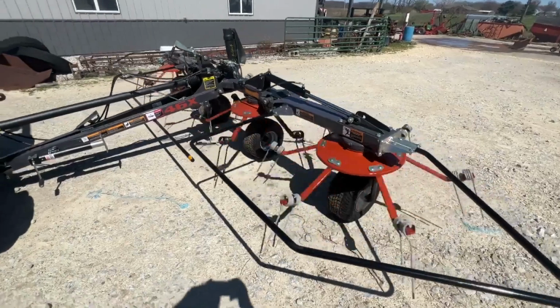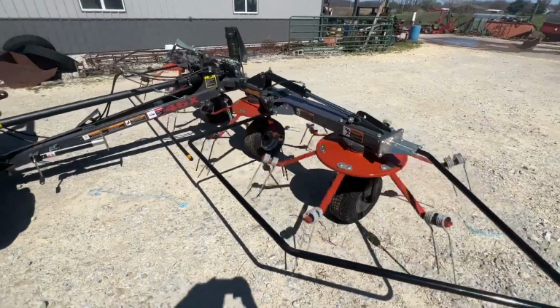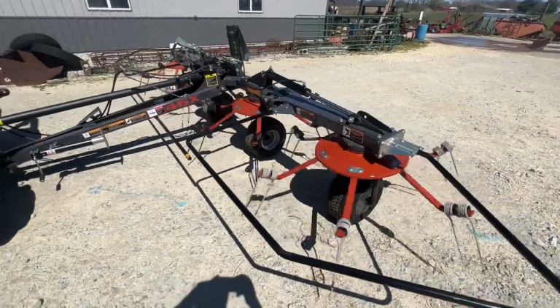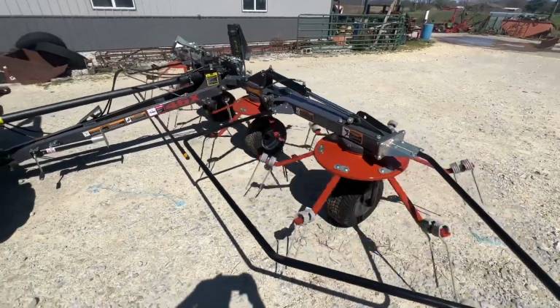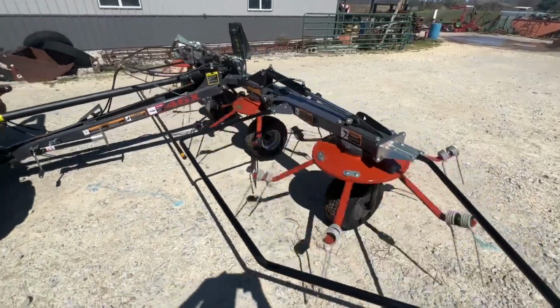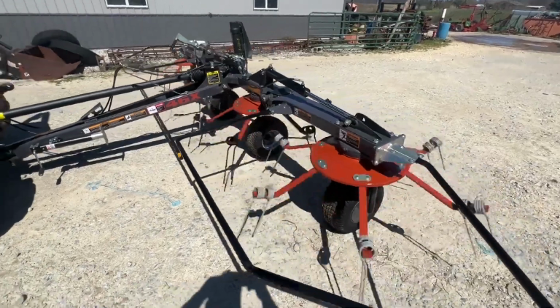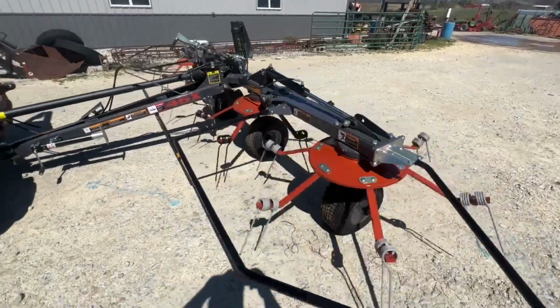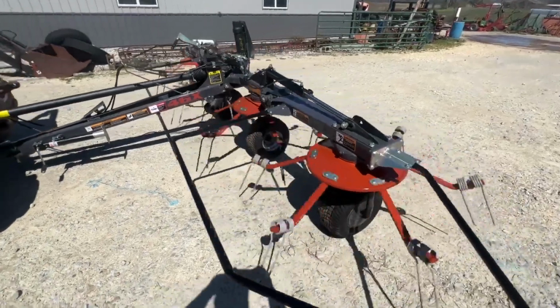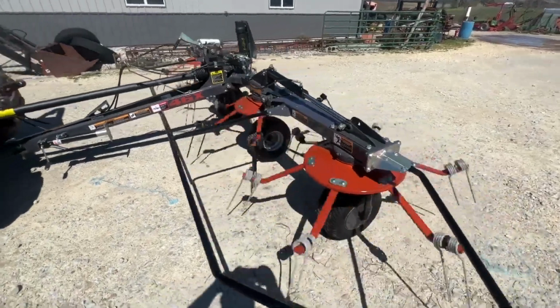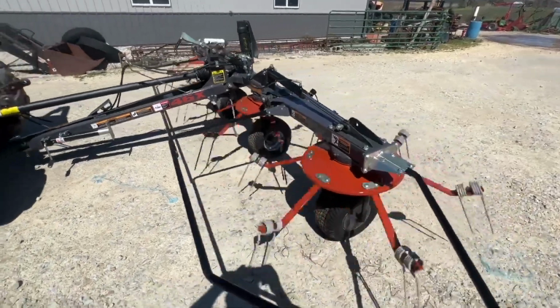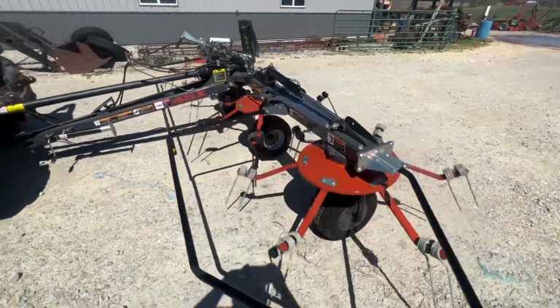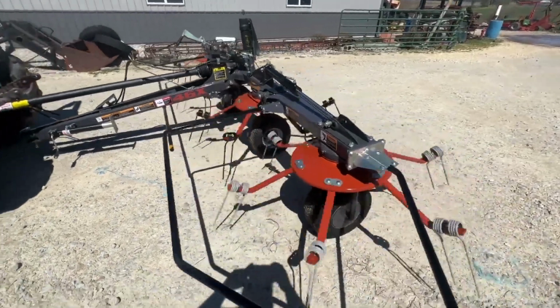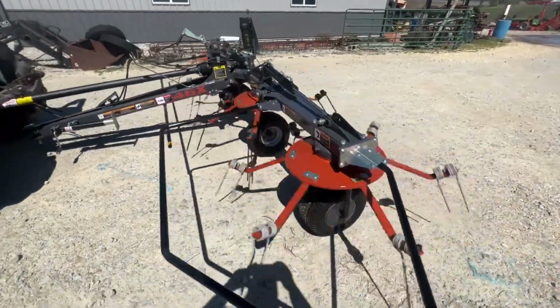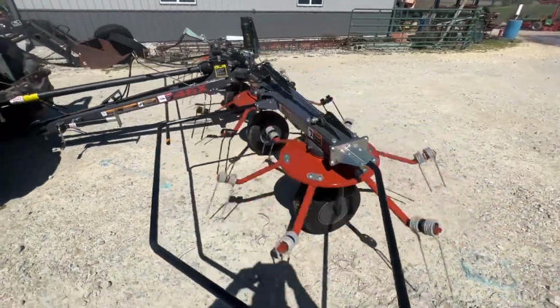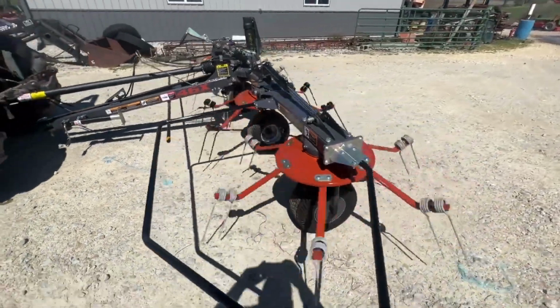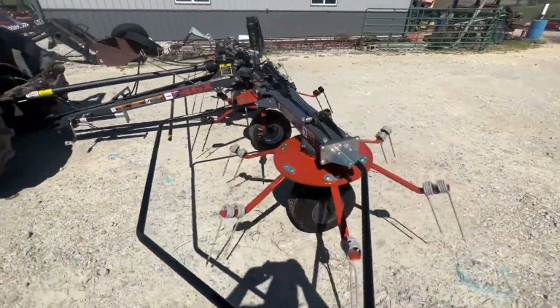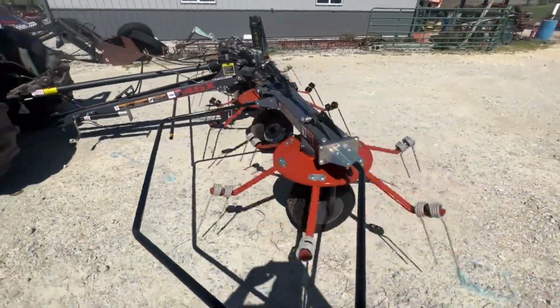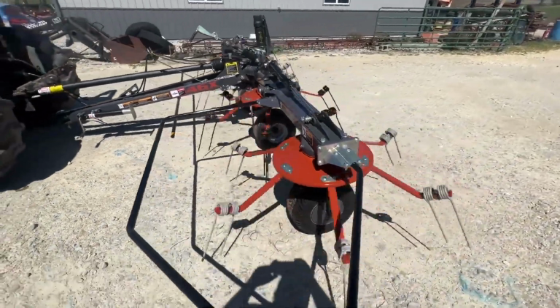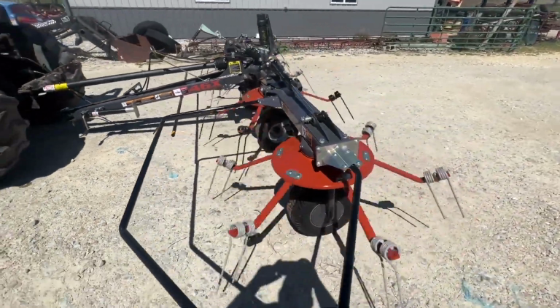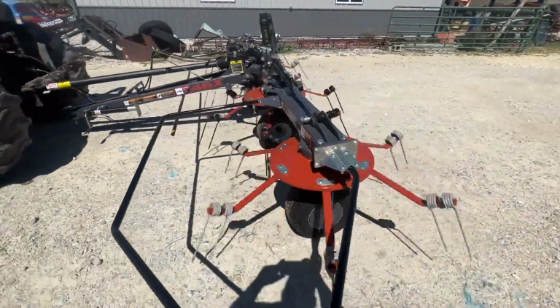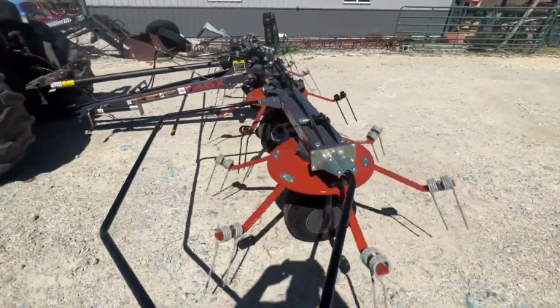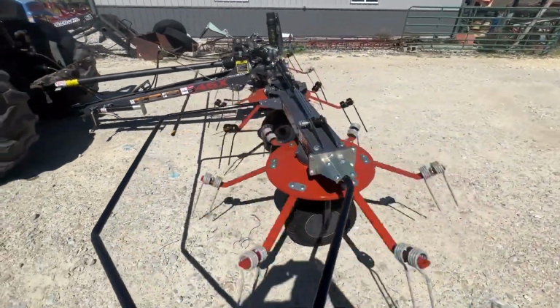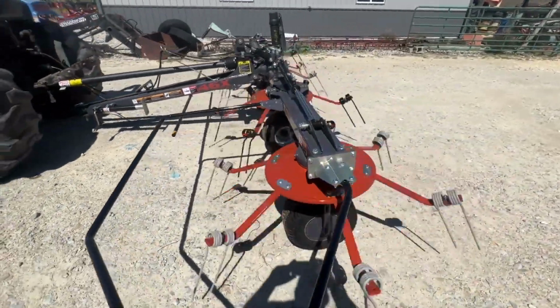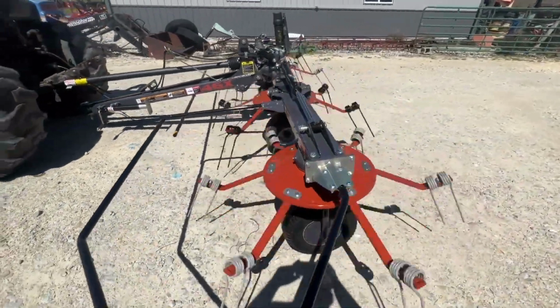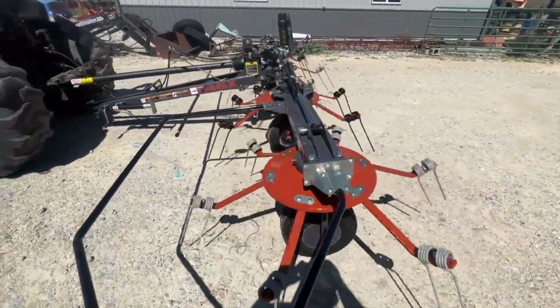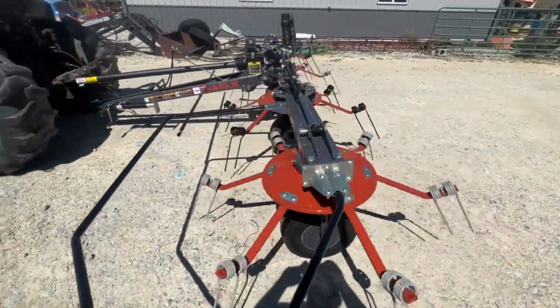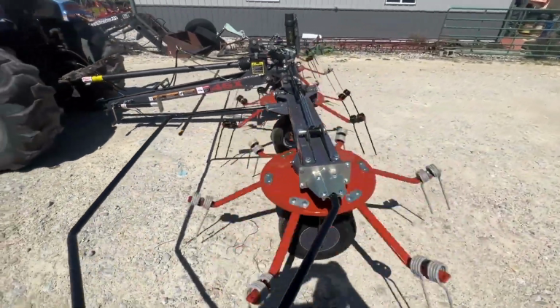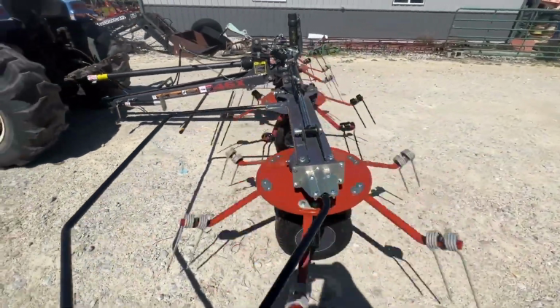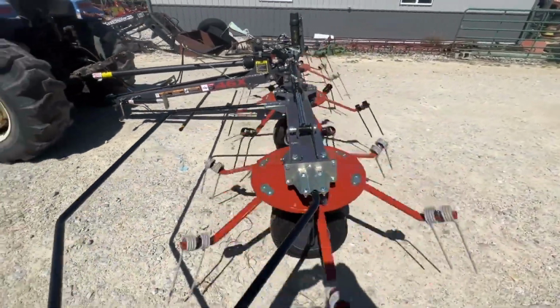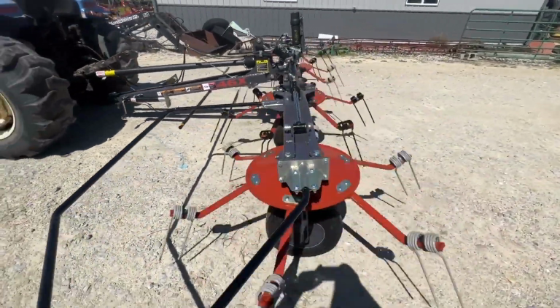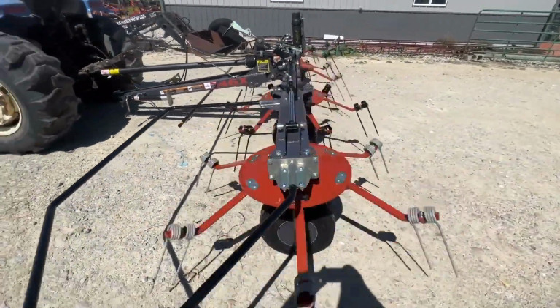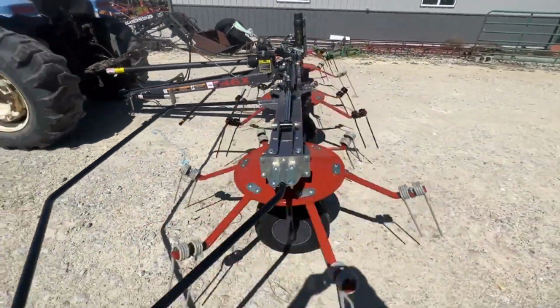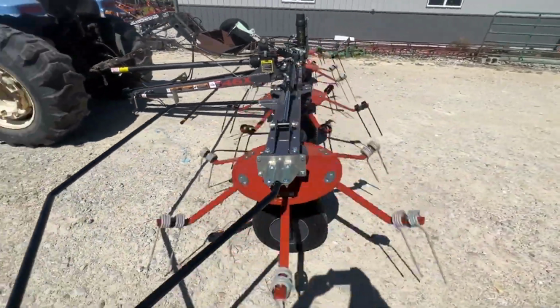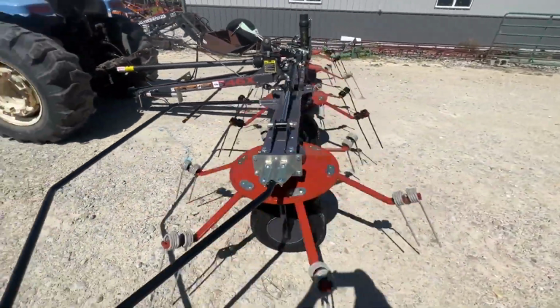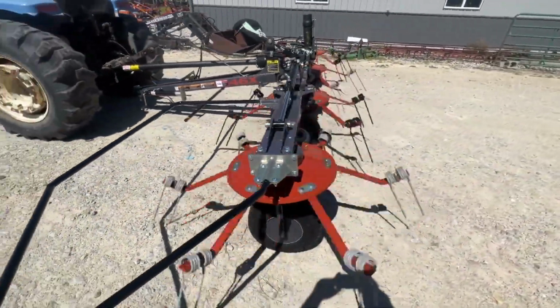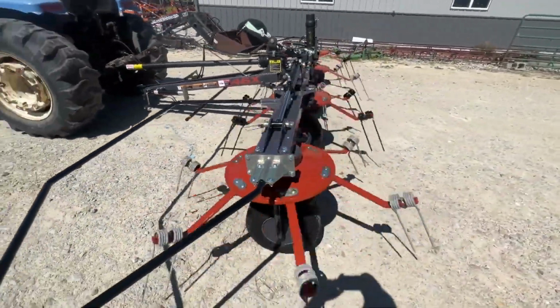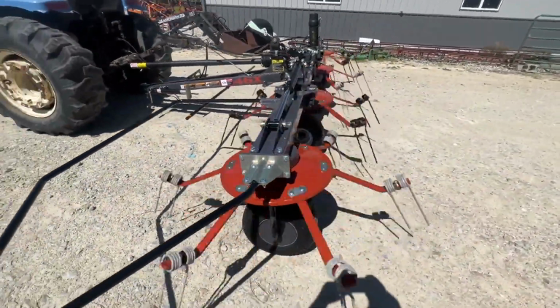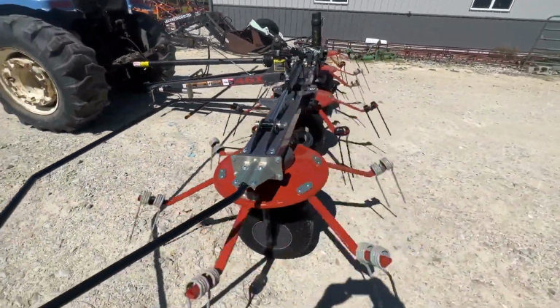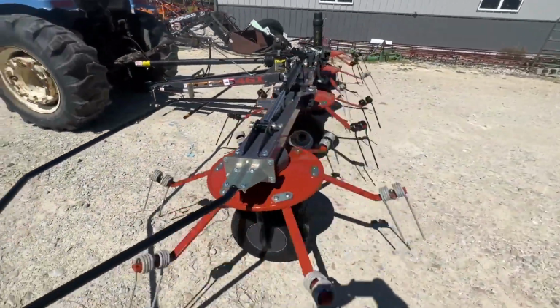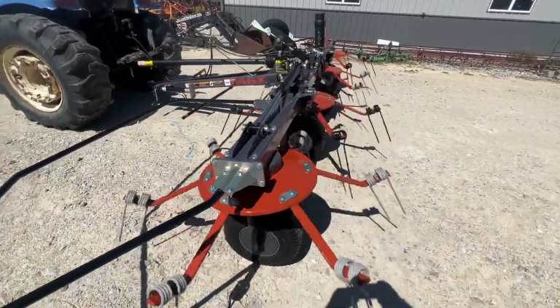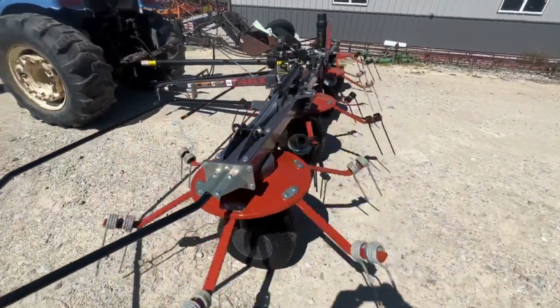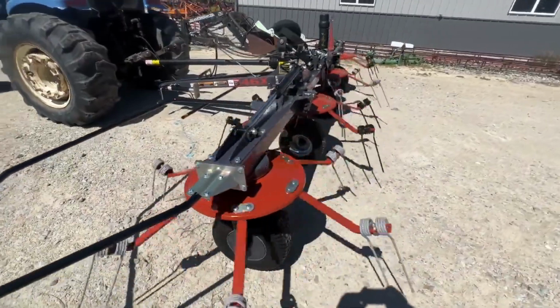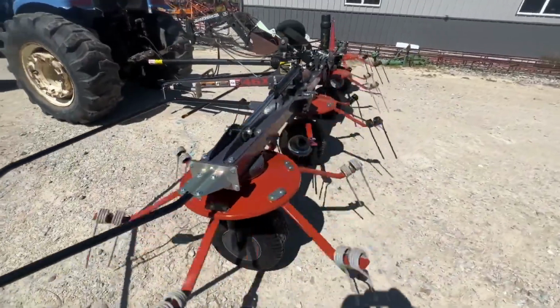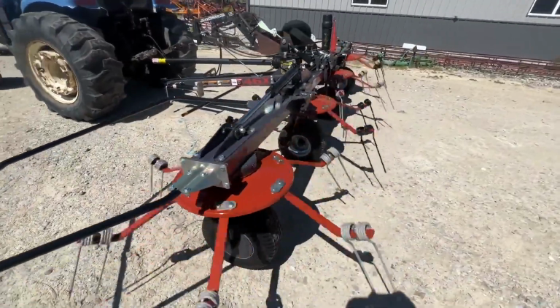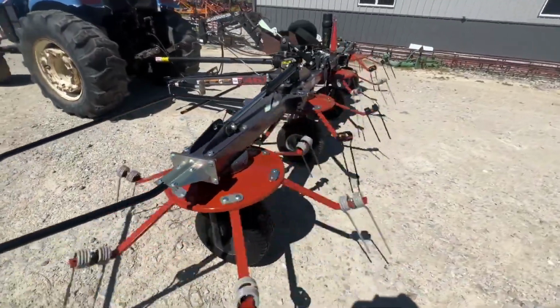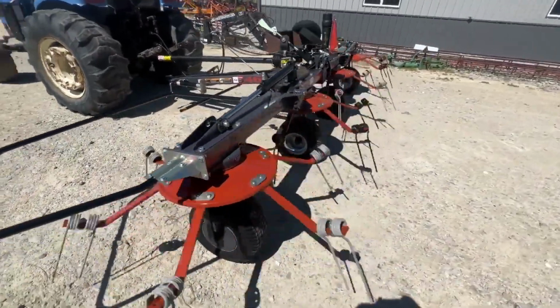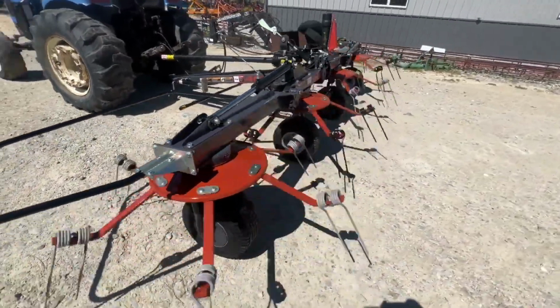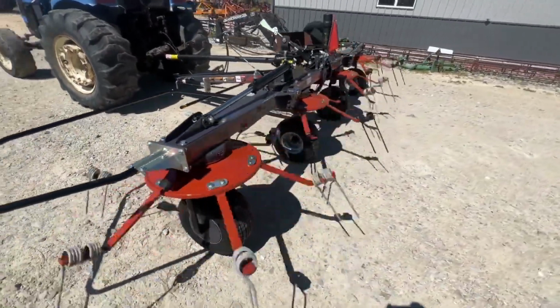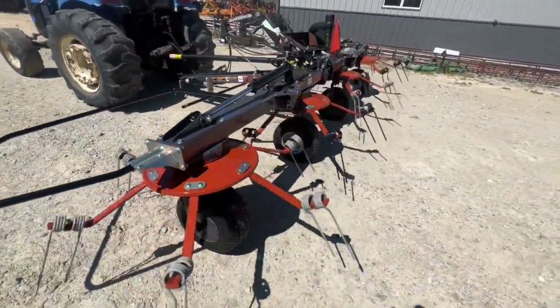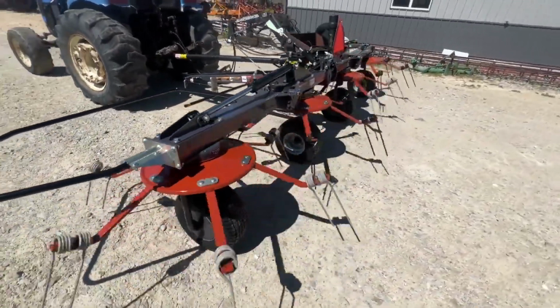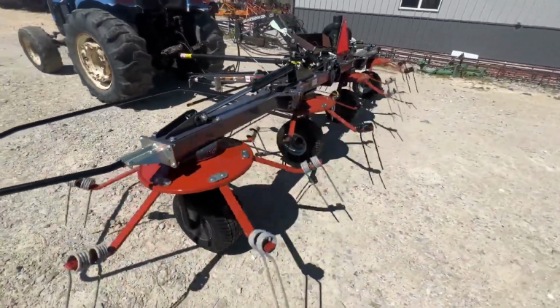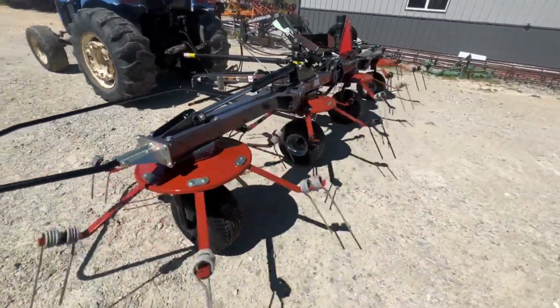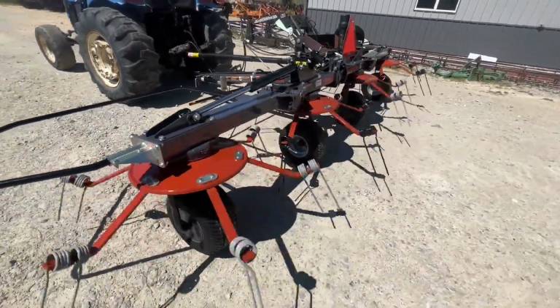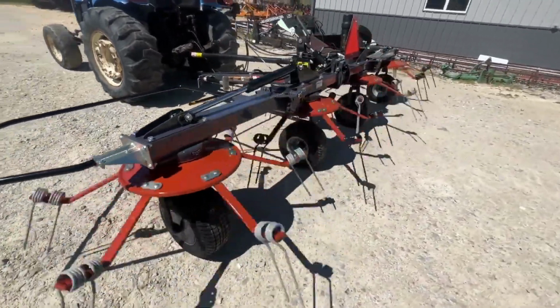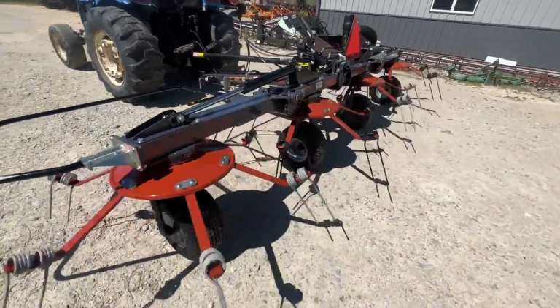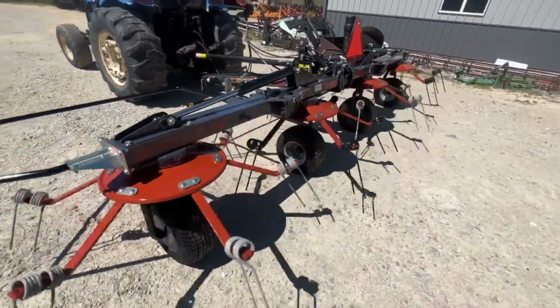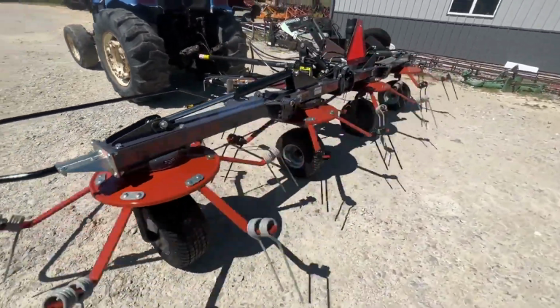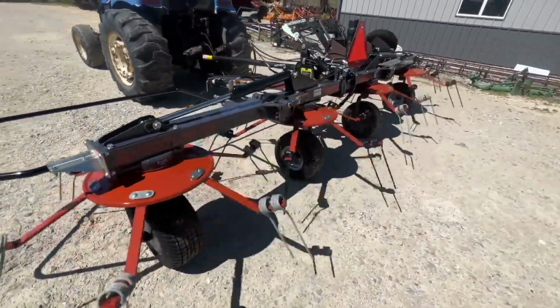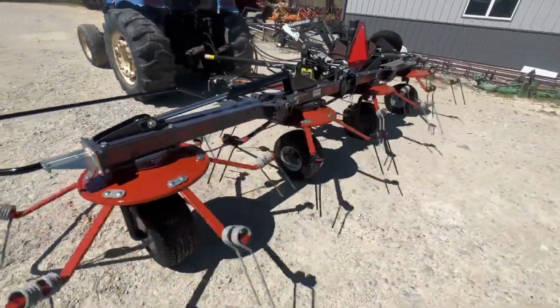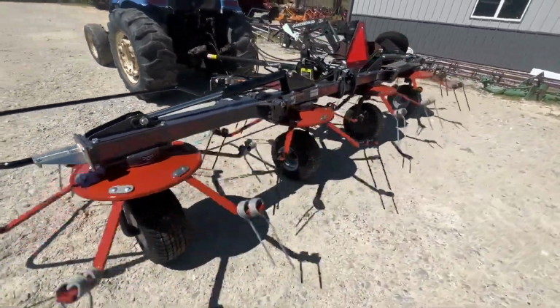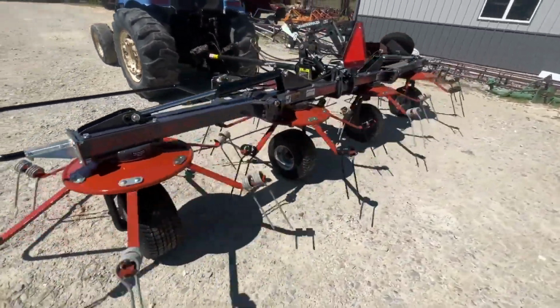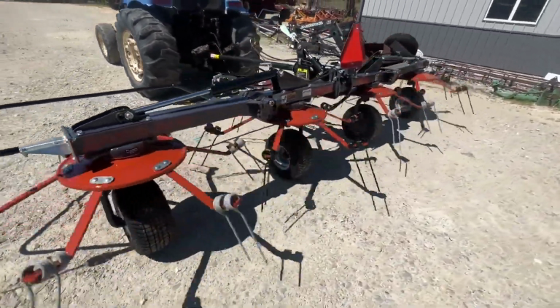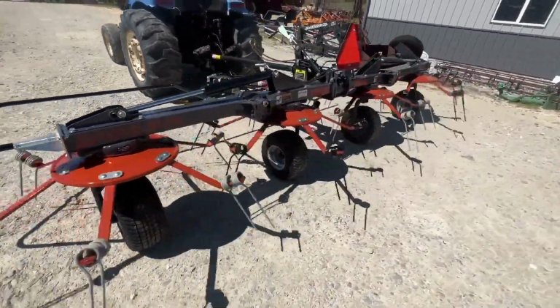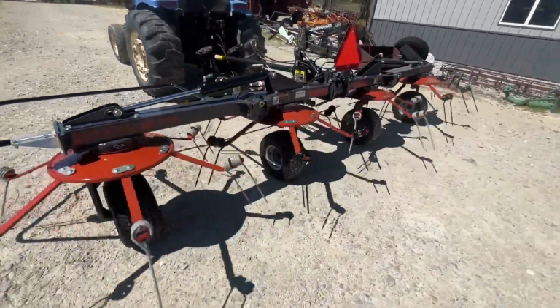Here is a Pequea model 46X. This is a brand new tedder — 17 foot working width, hydraulic fold, hydraulic tilt.